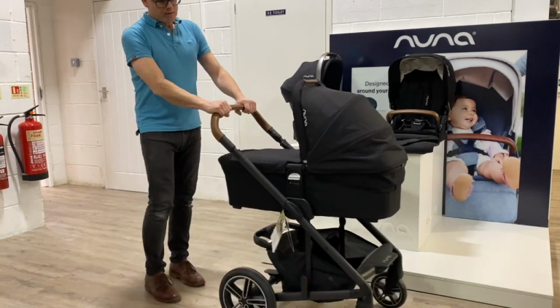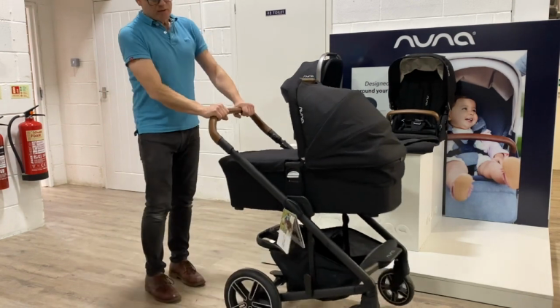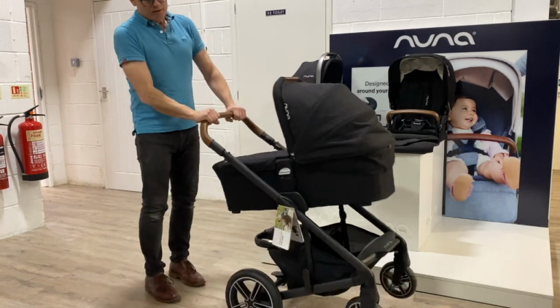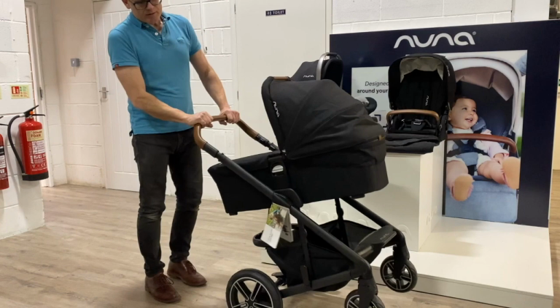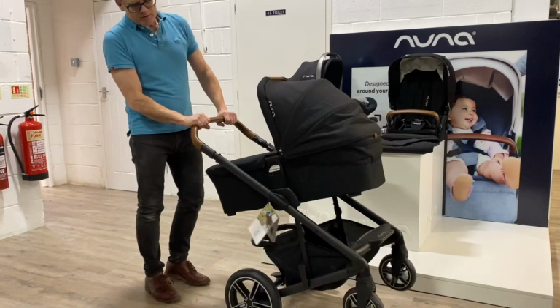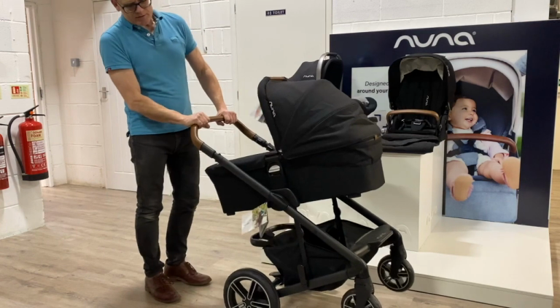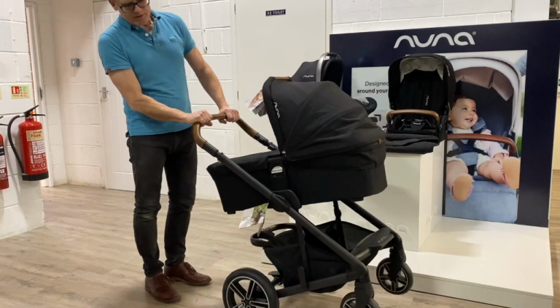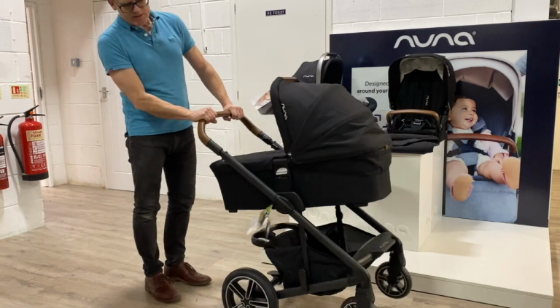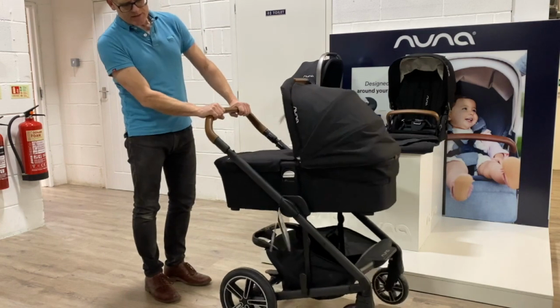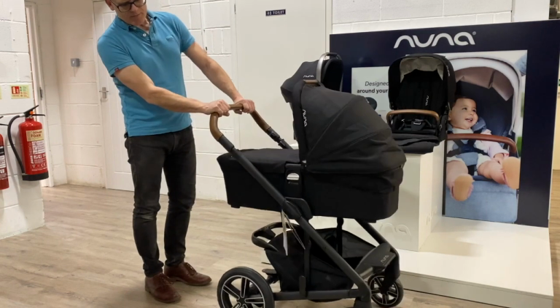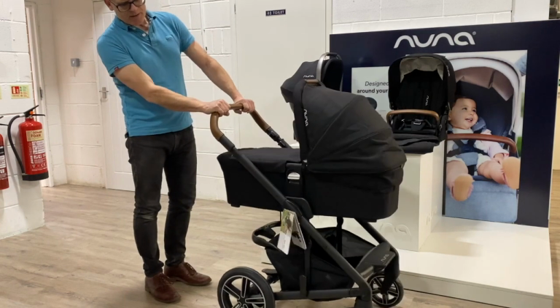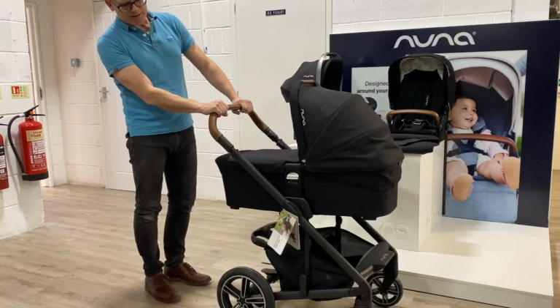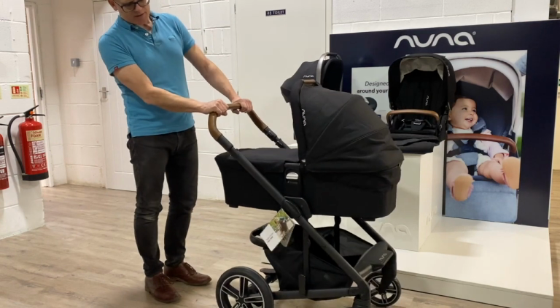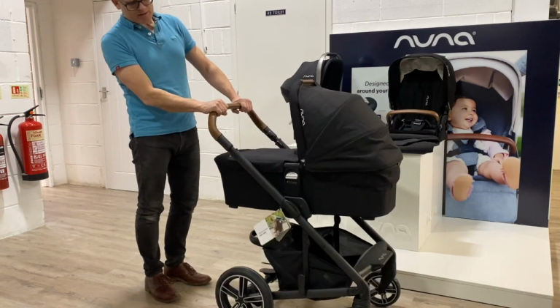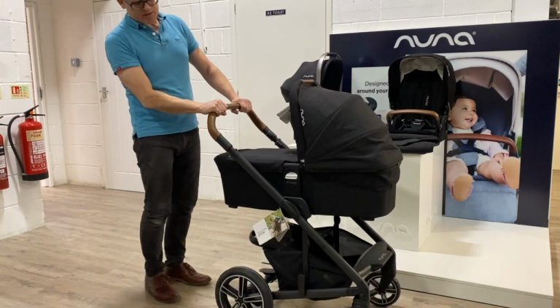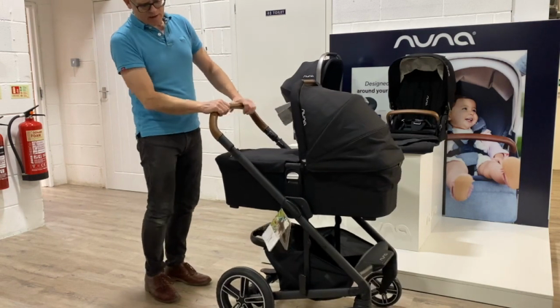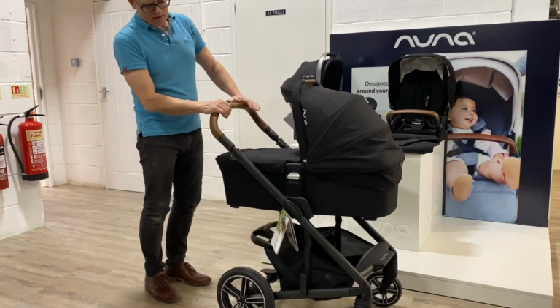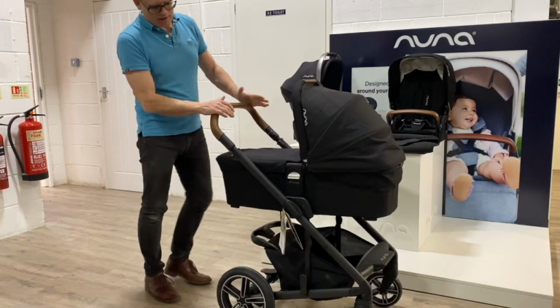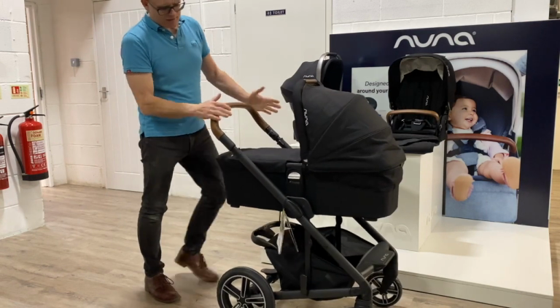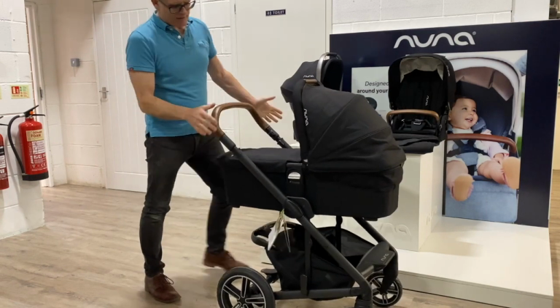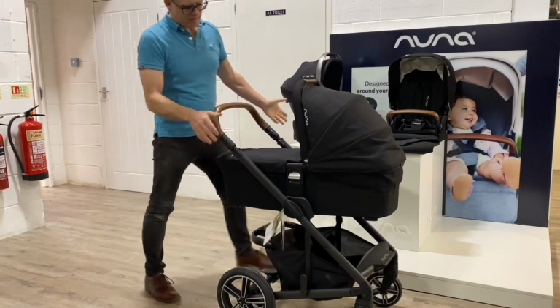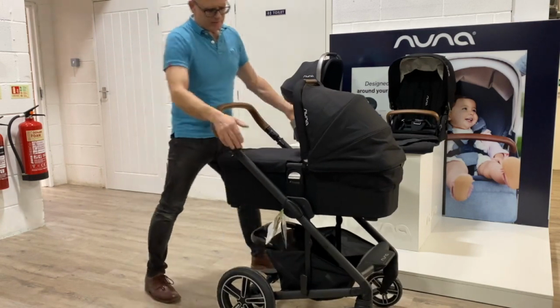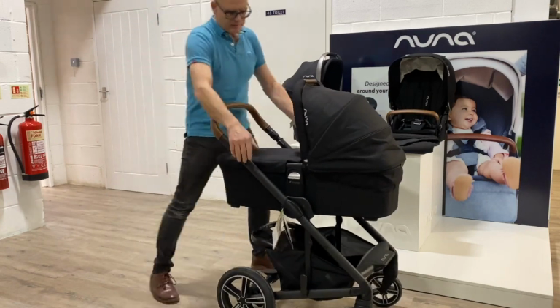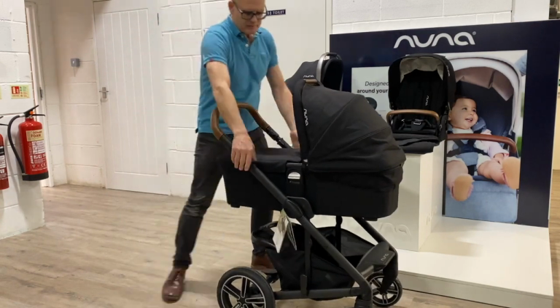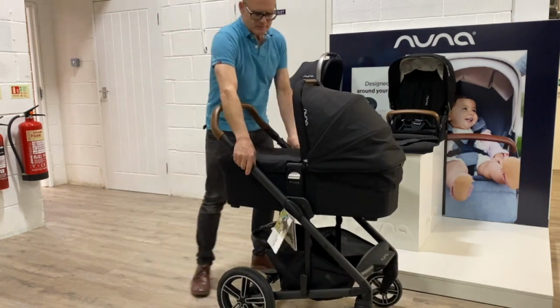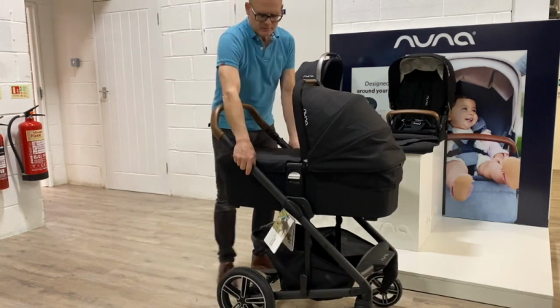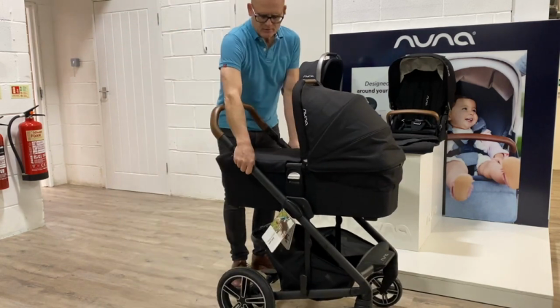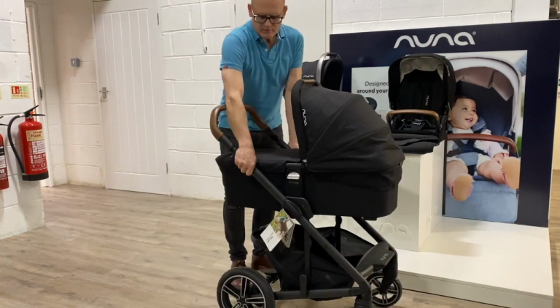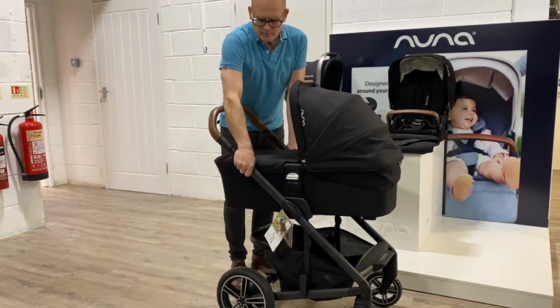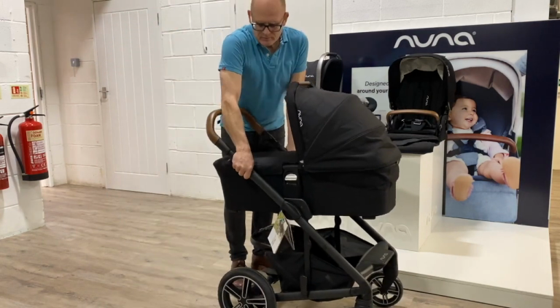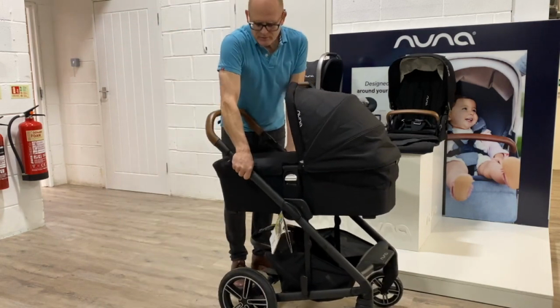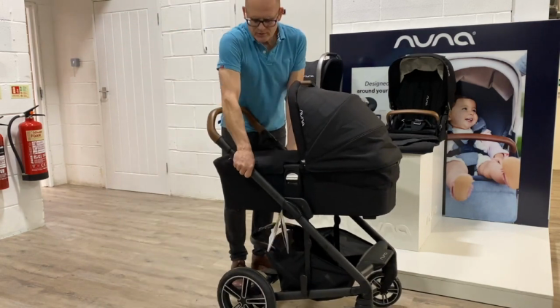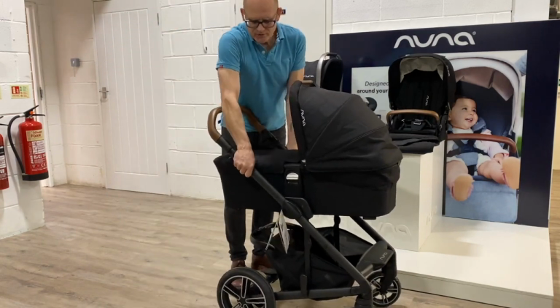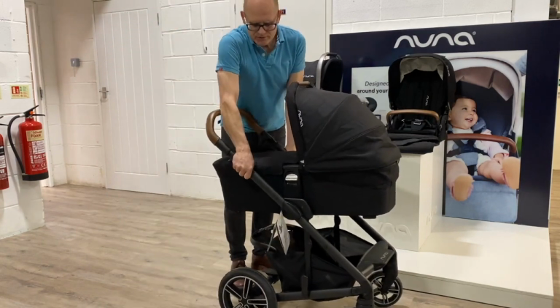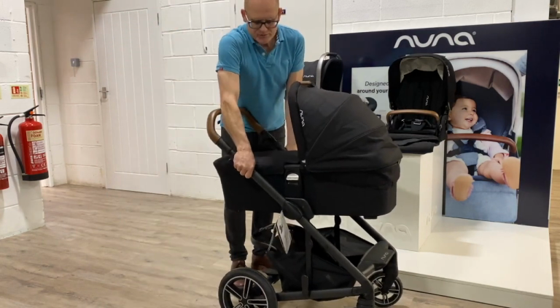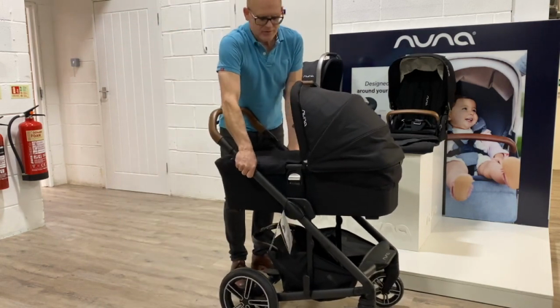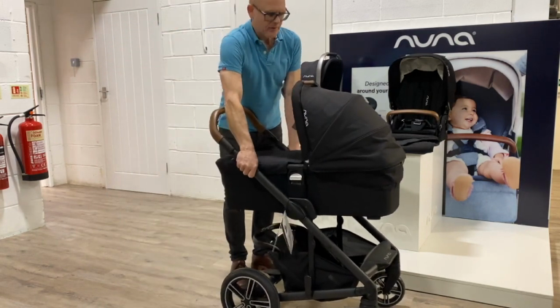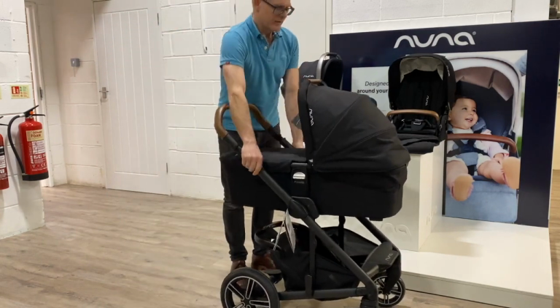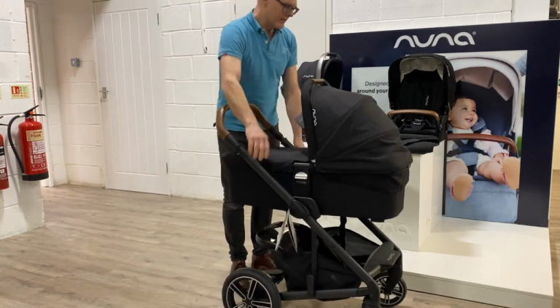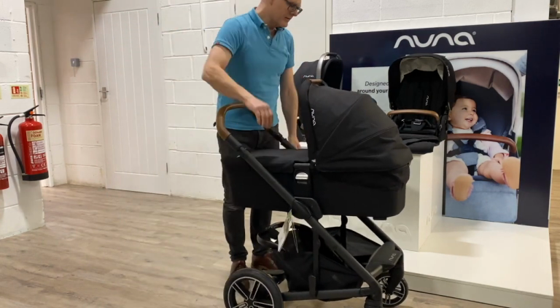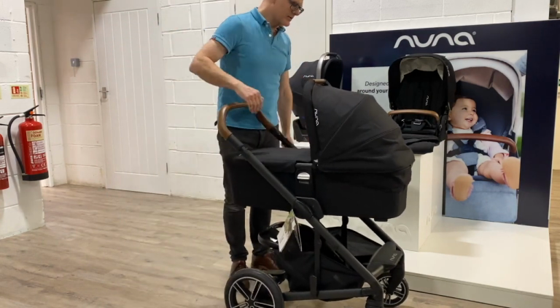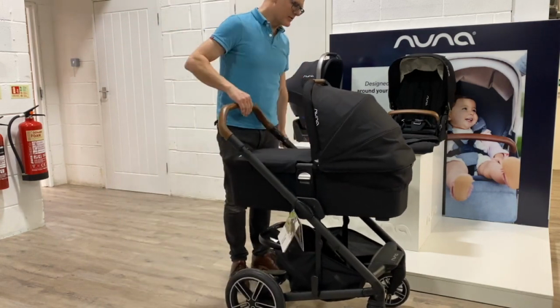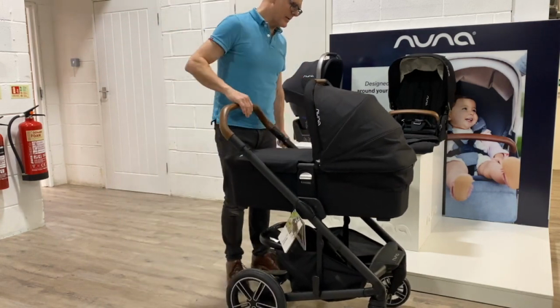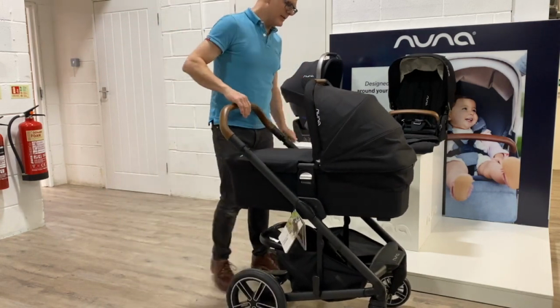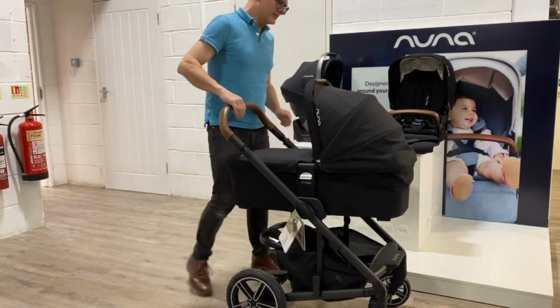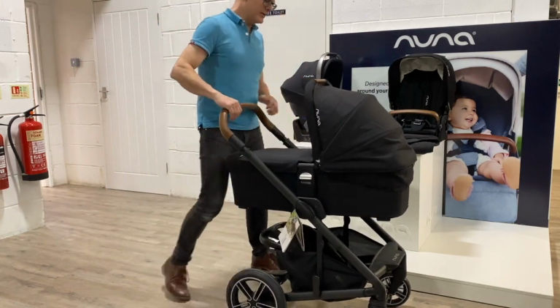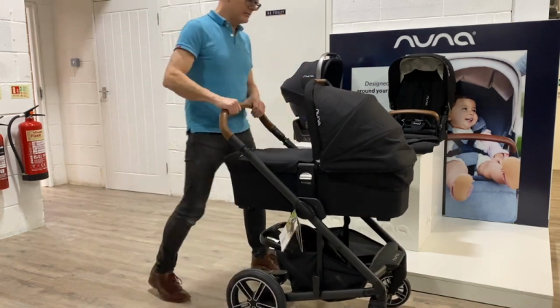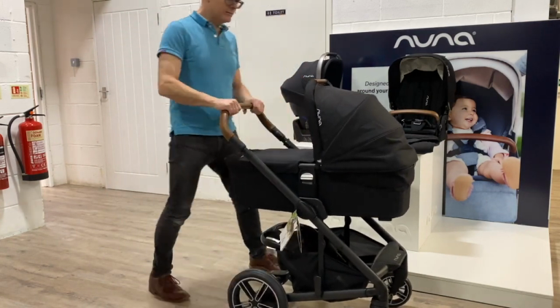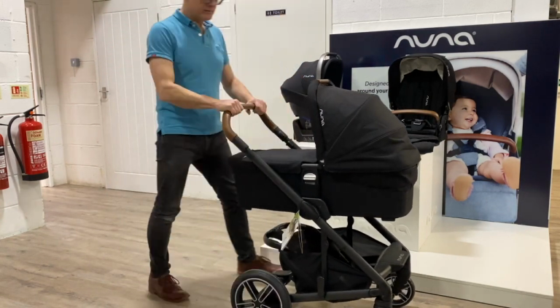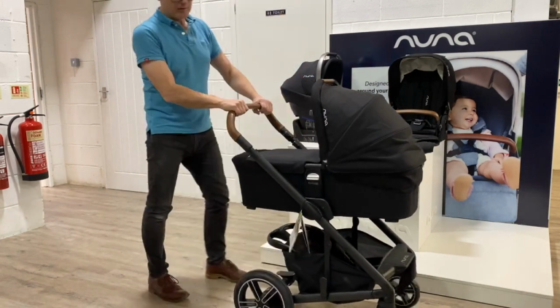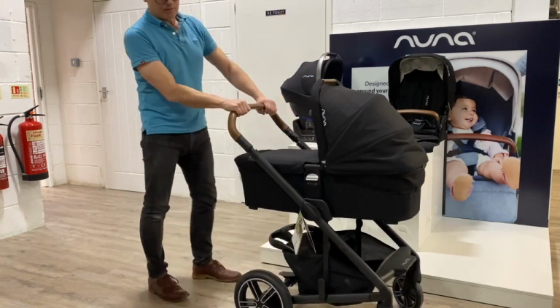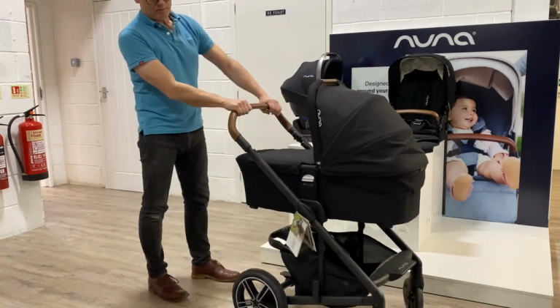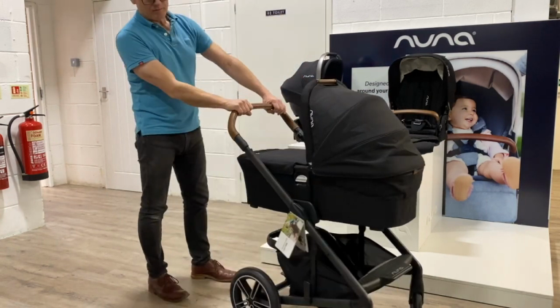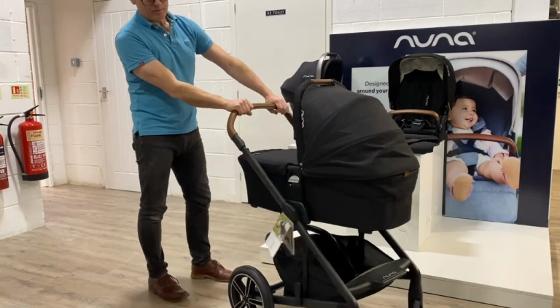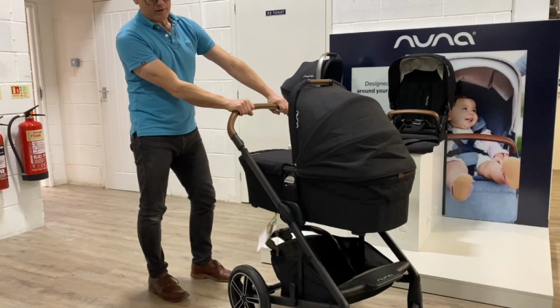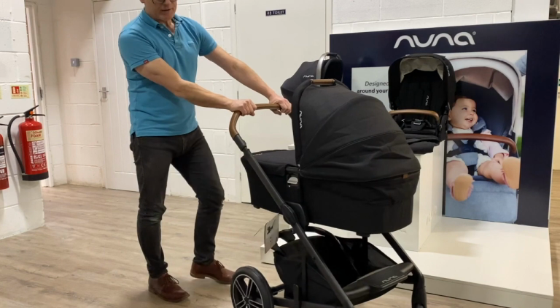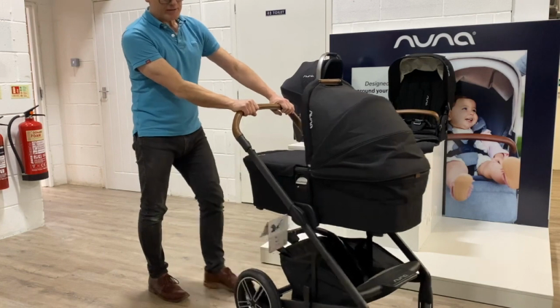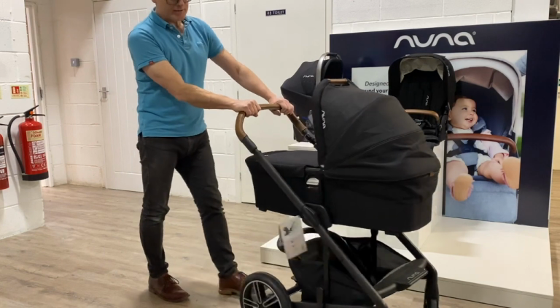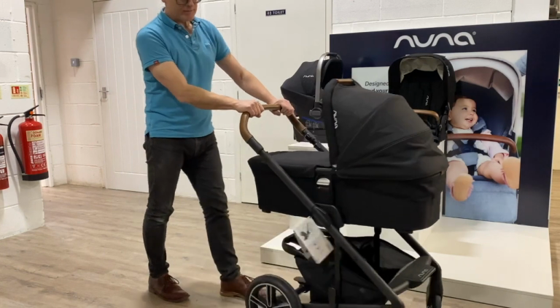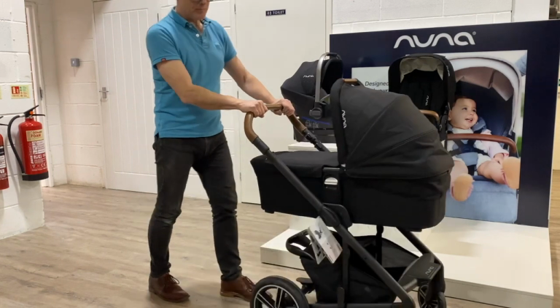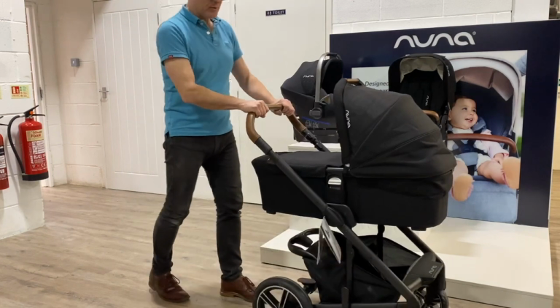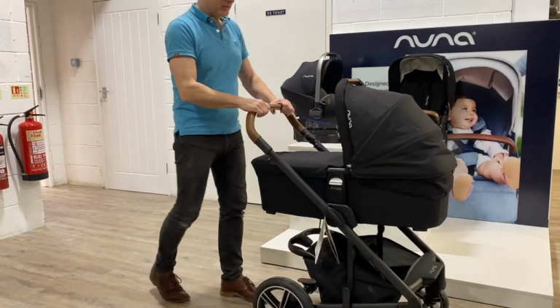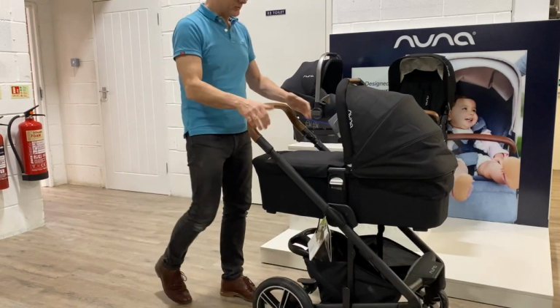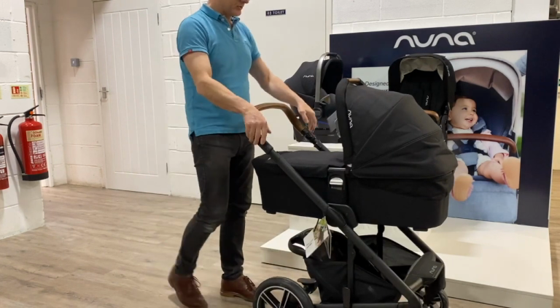So this is the Mix. Lots of suspension, very easy to push.